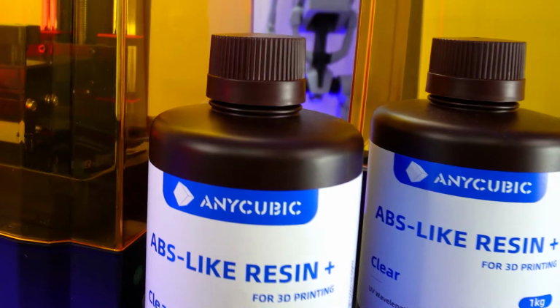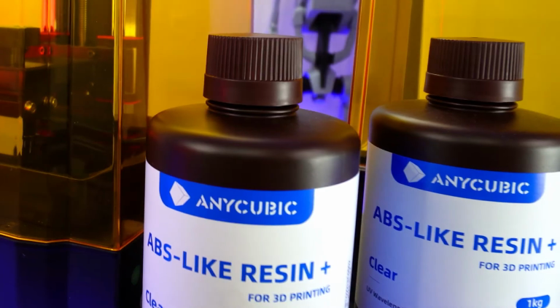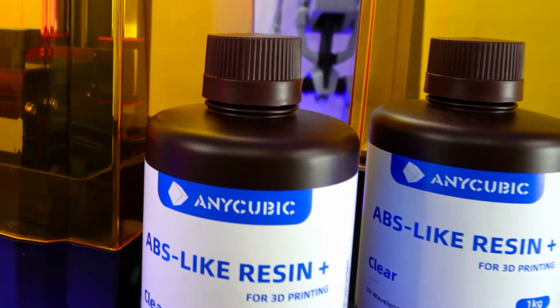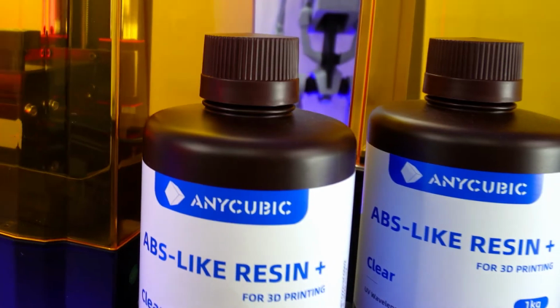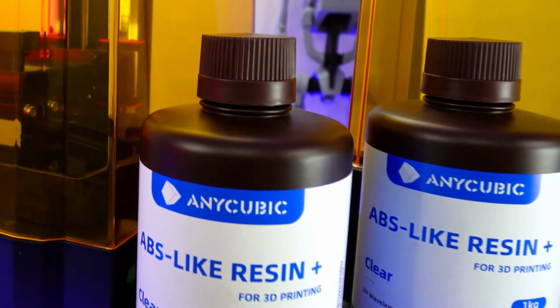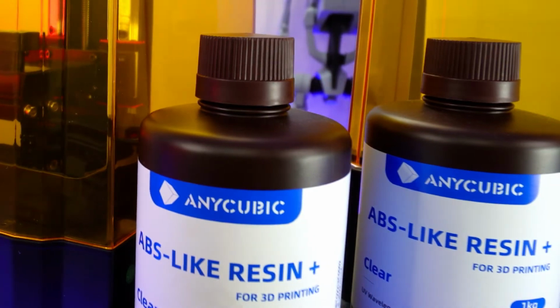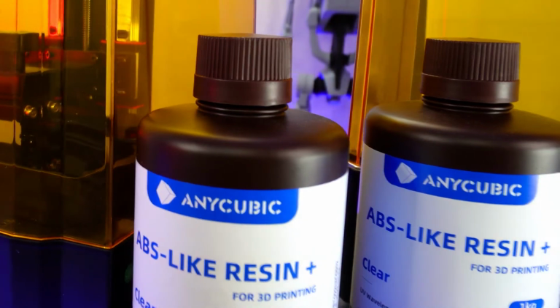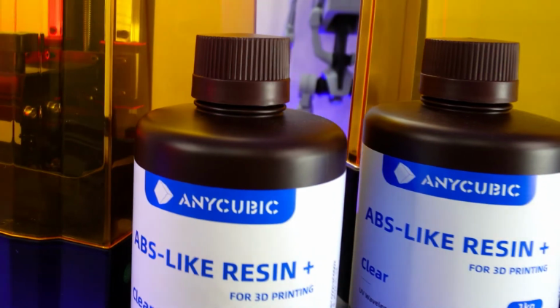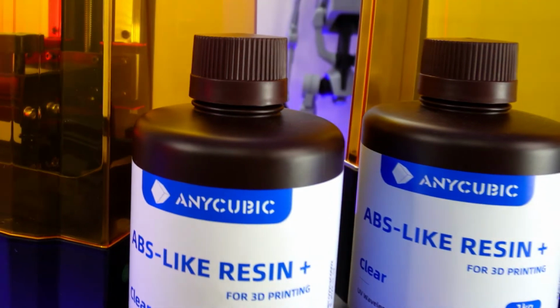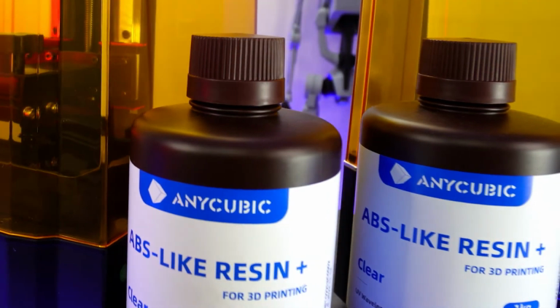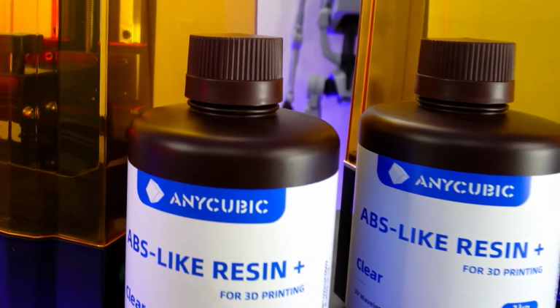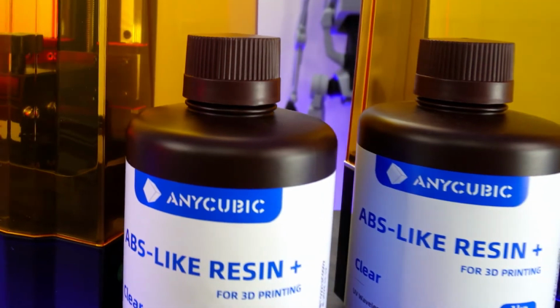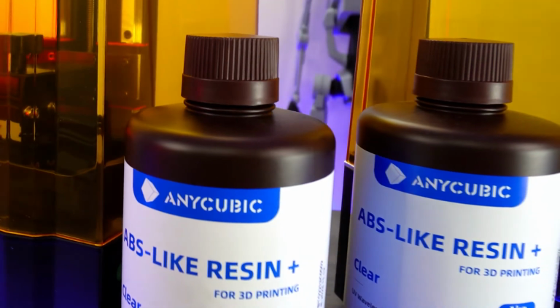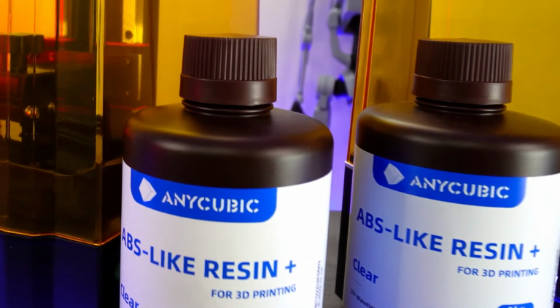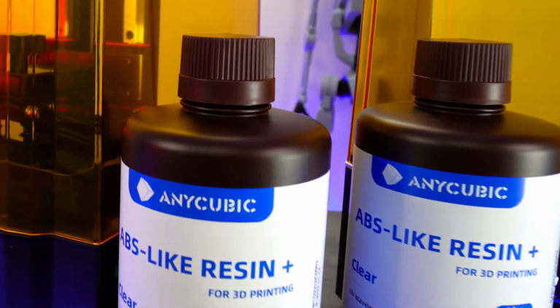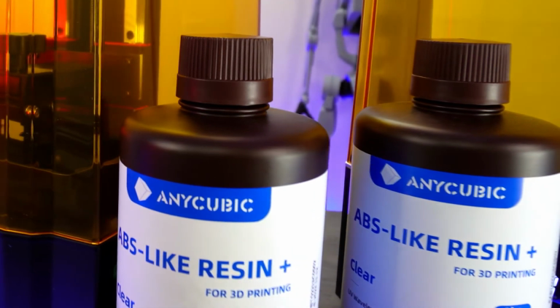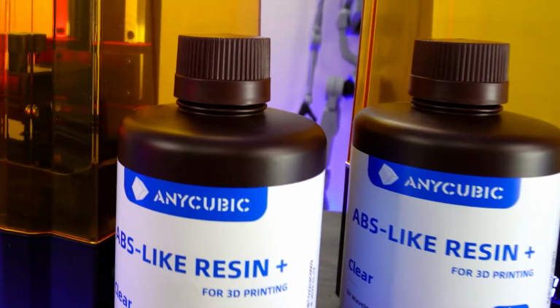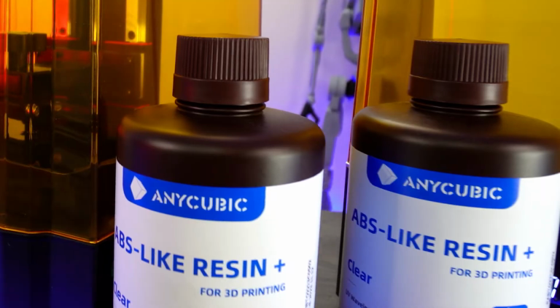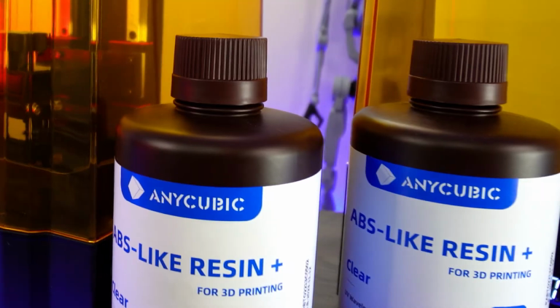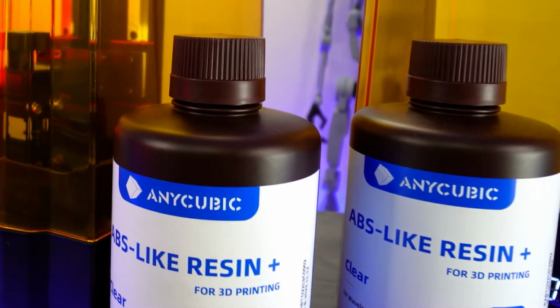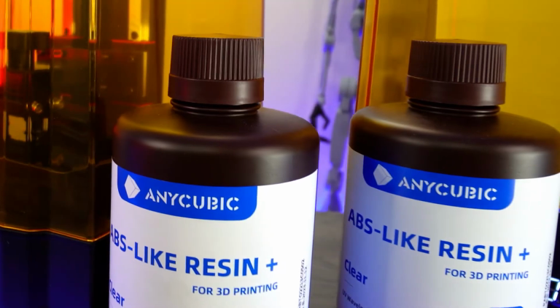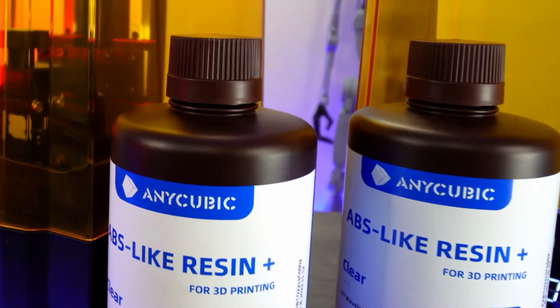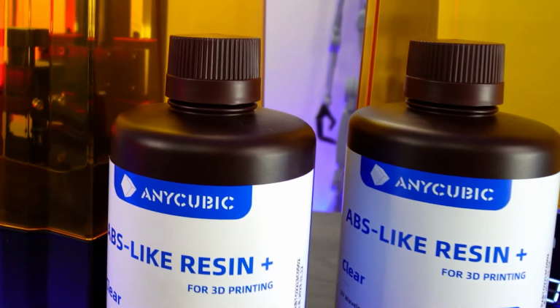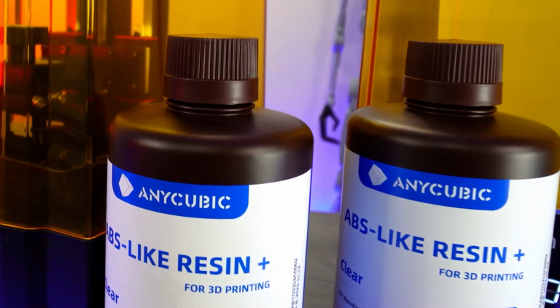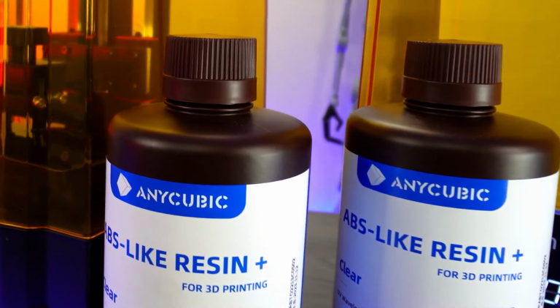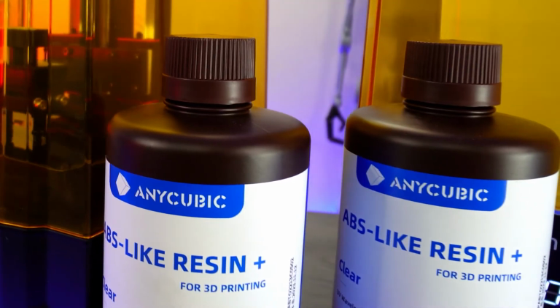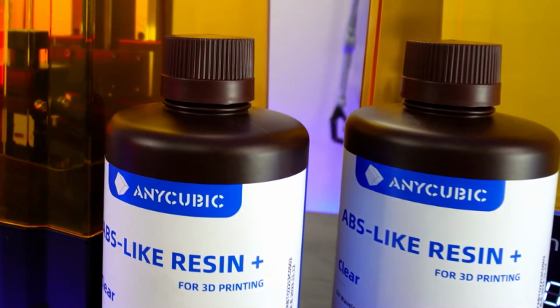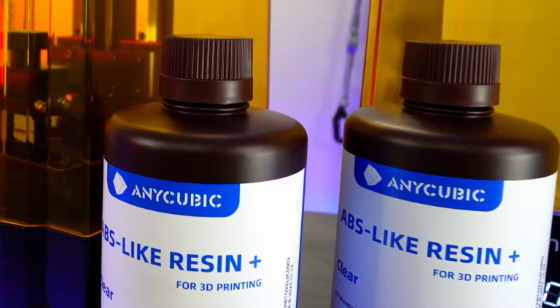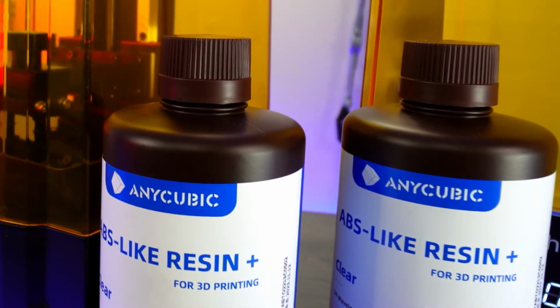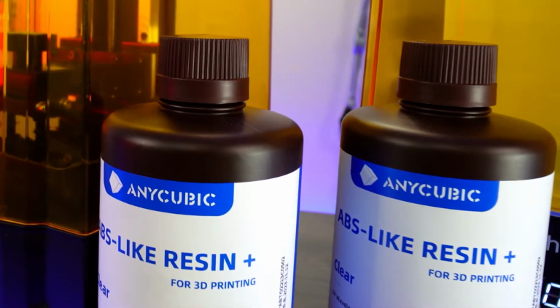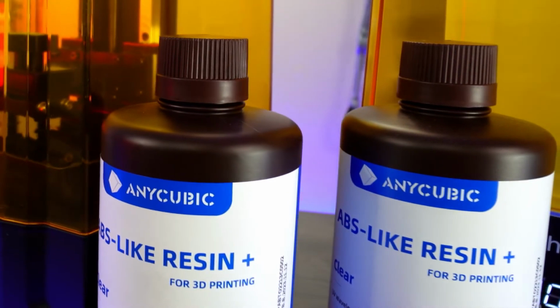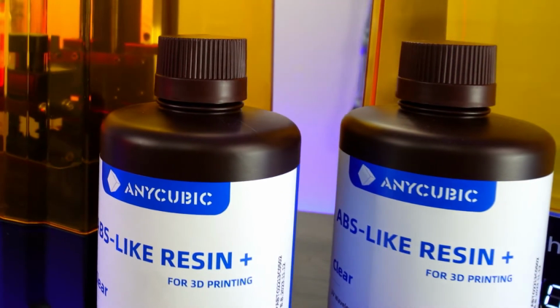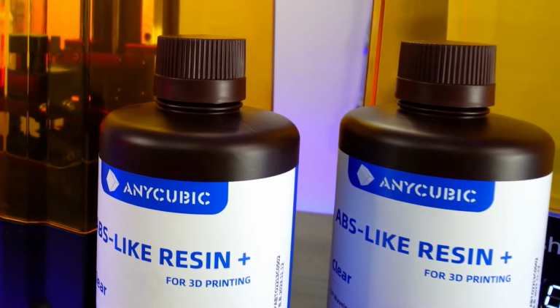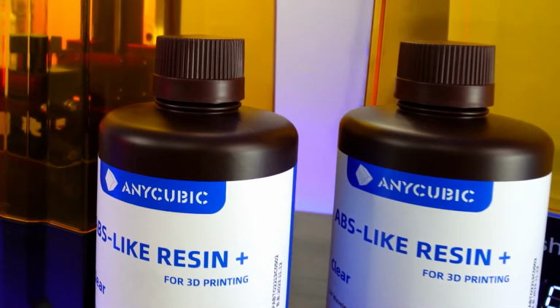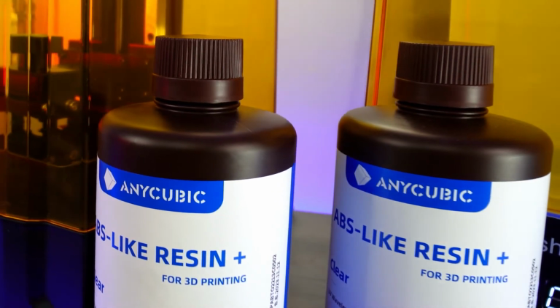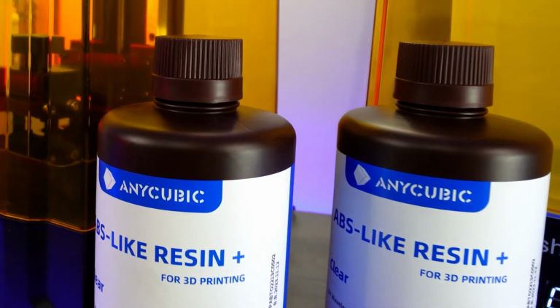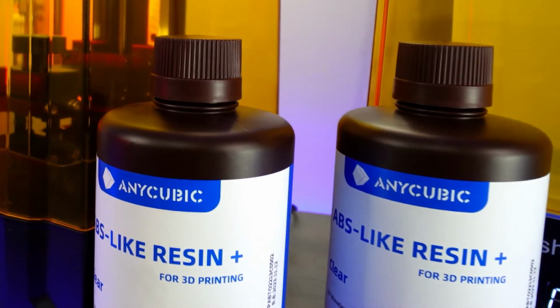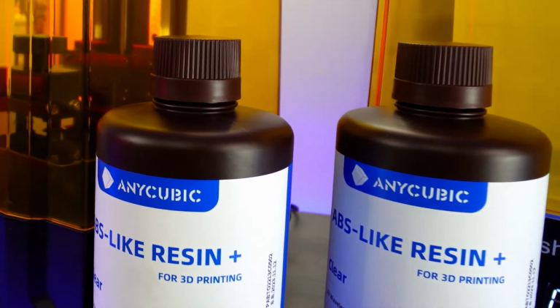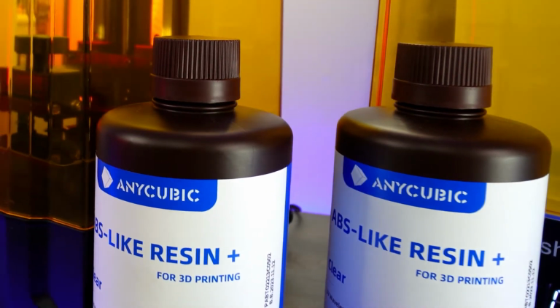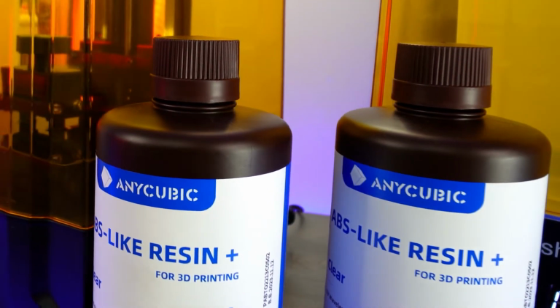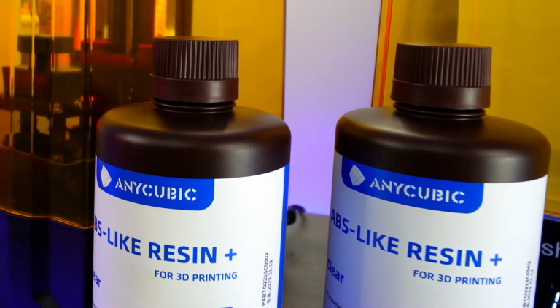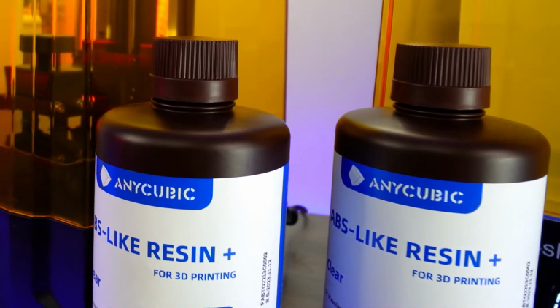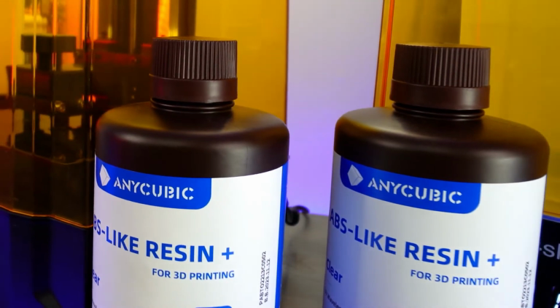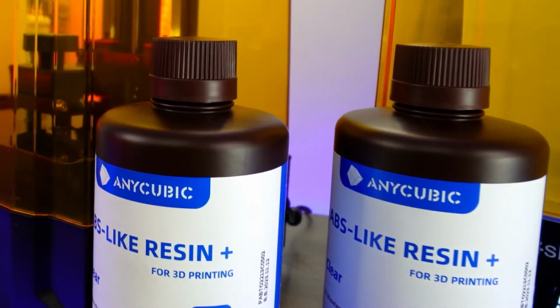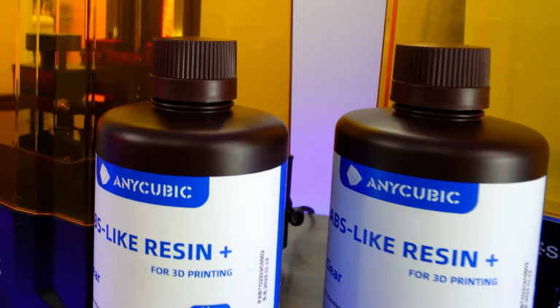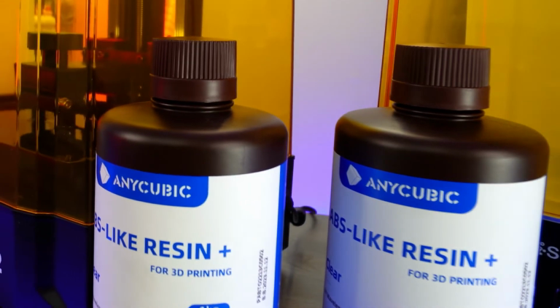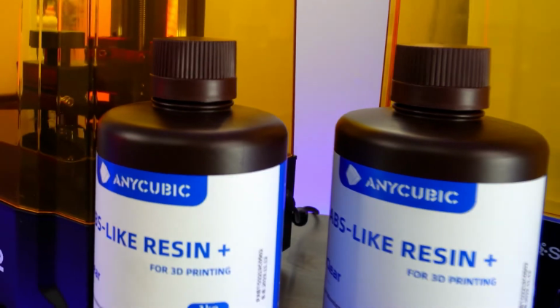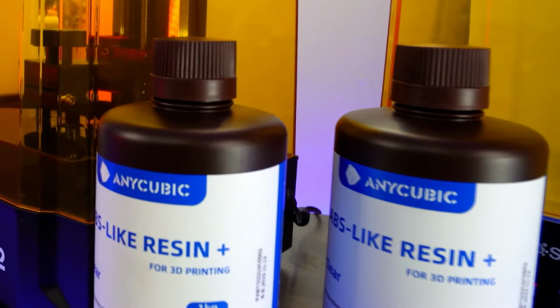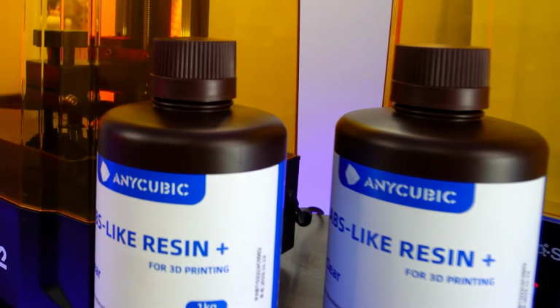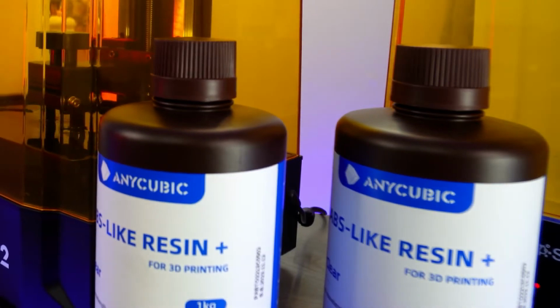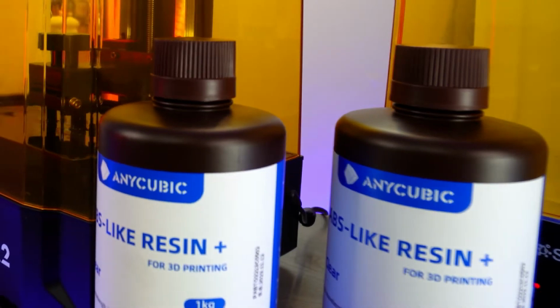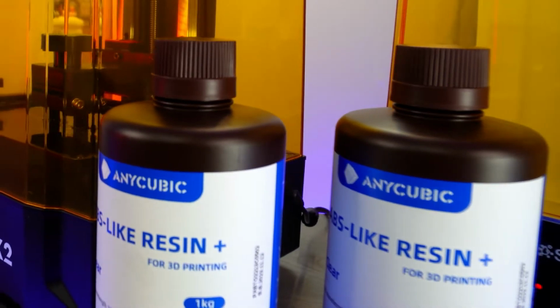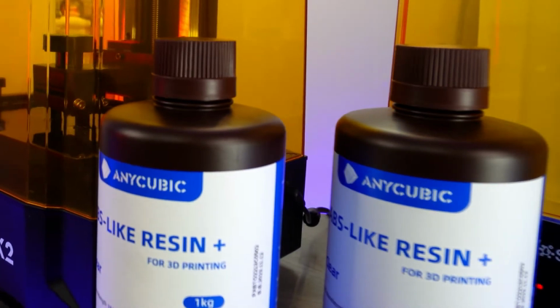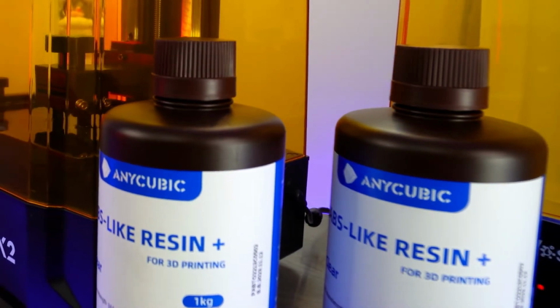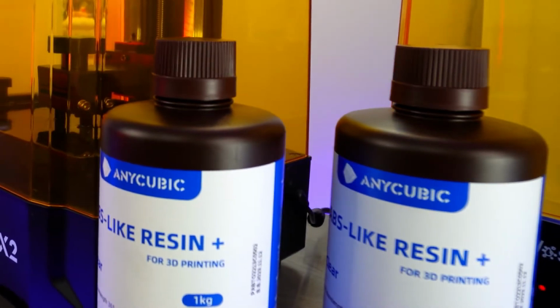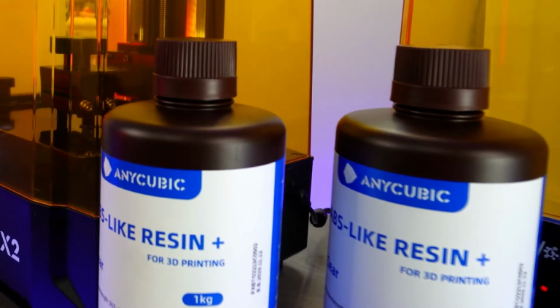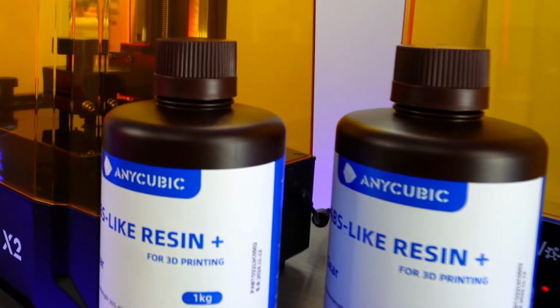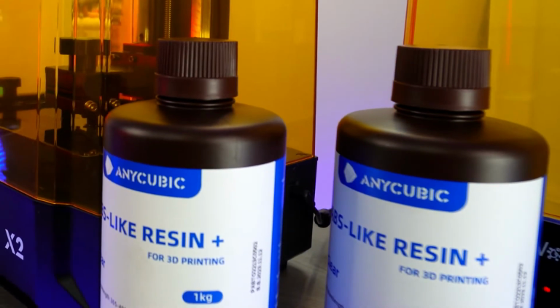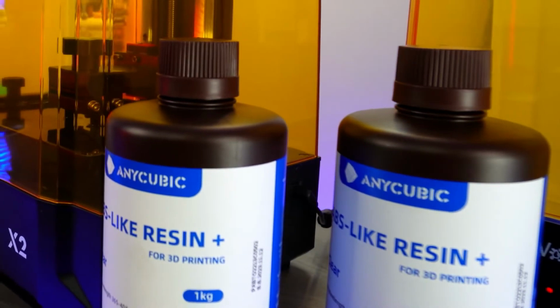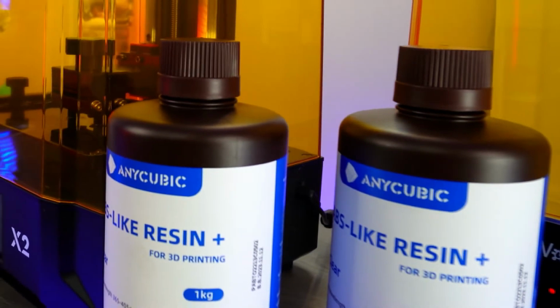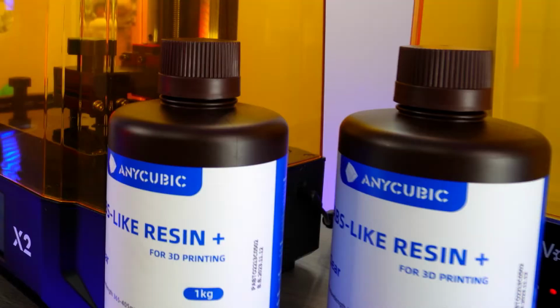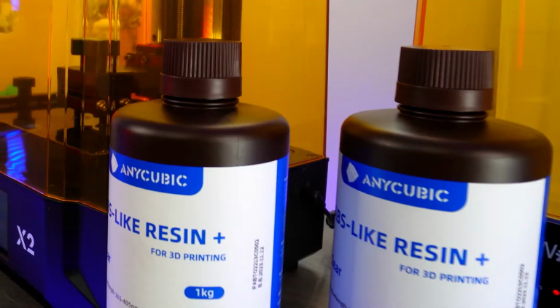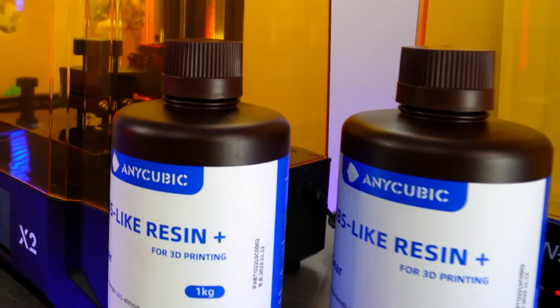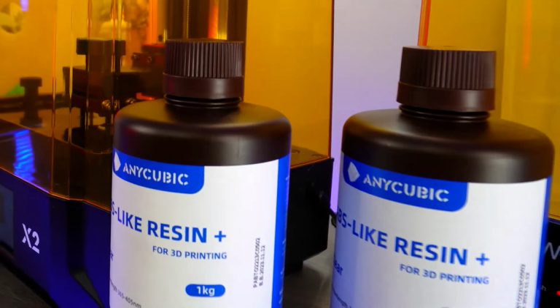Anycubic provided me with two kilos of ABS light resin, which is a clear resin. So I'm going to add that to the vat and use Lightshee Slicer to slice my first file.